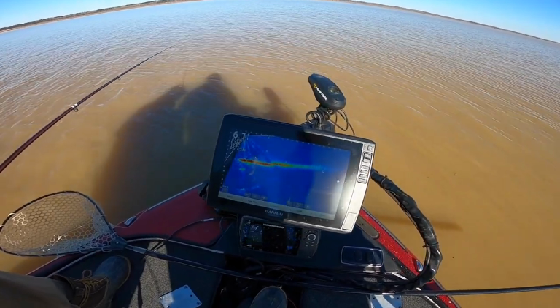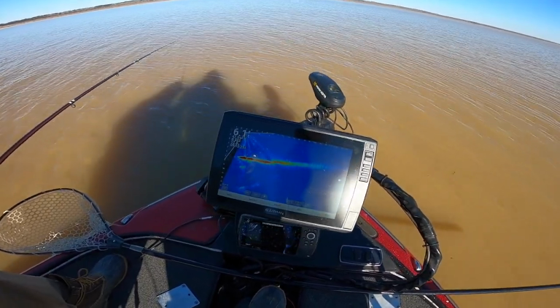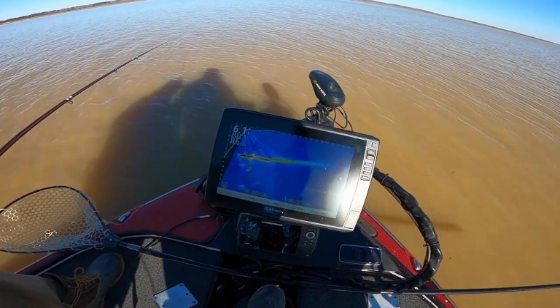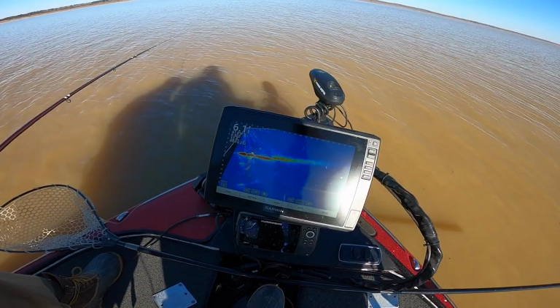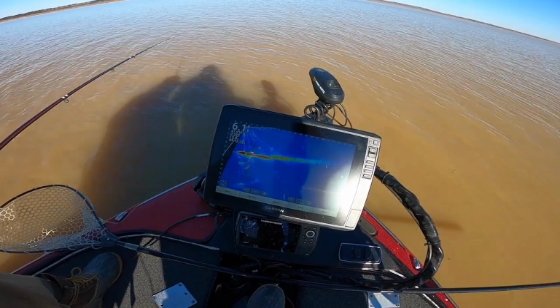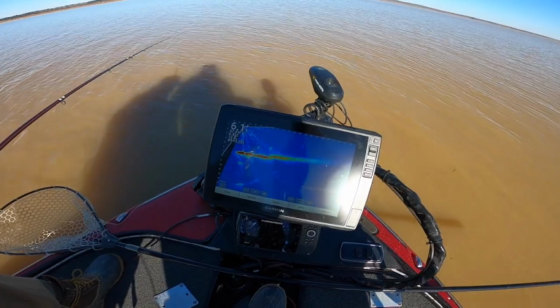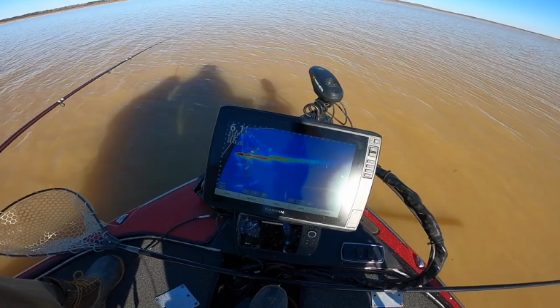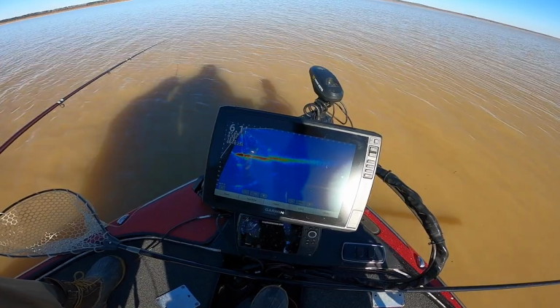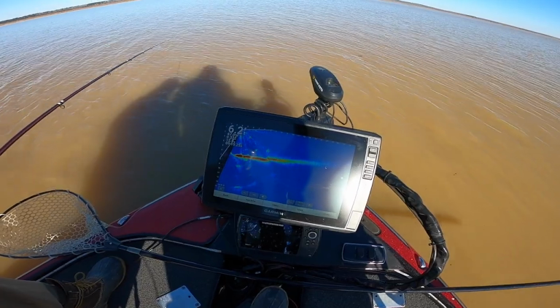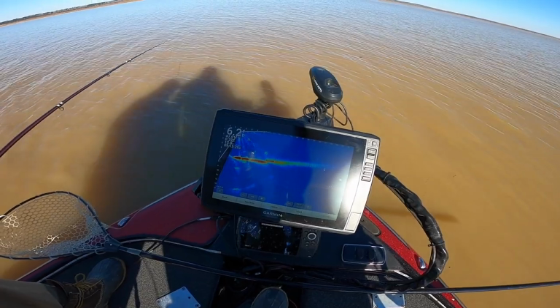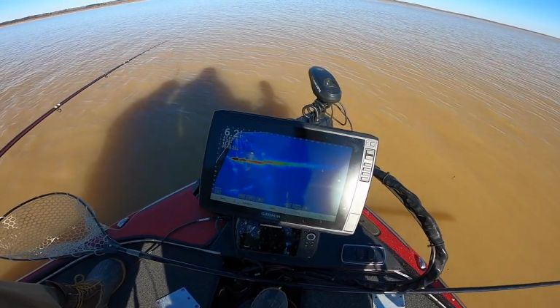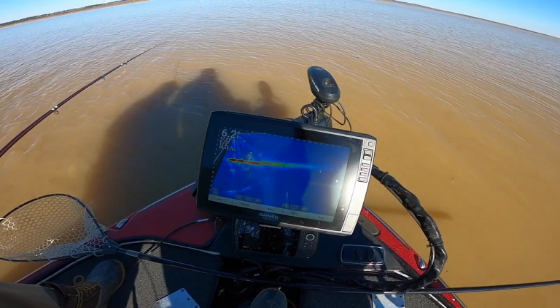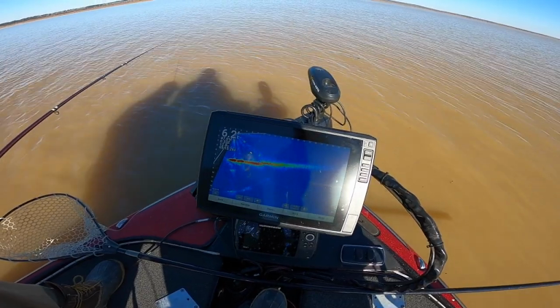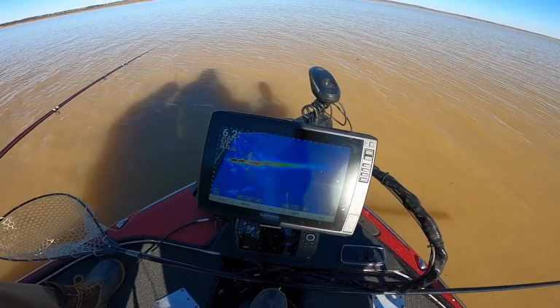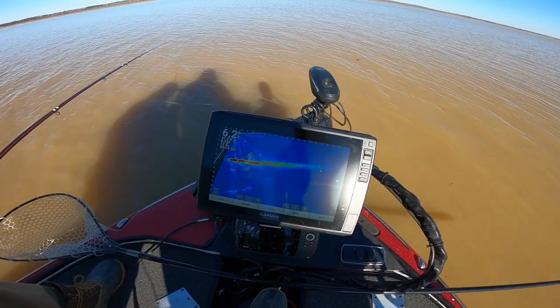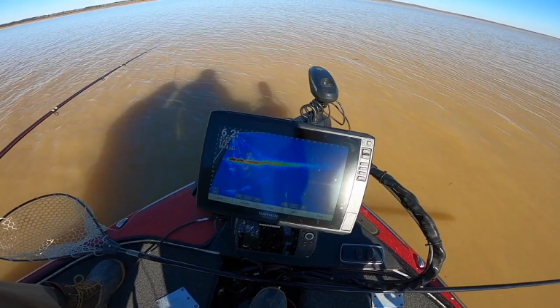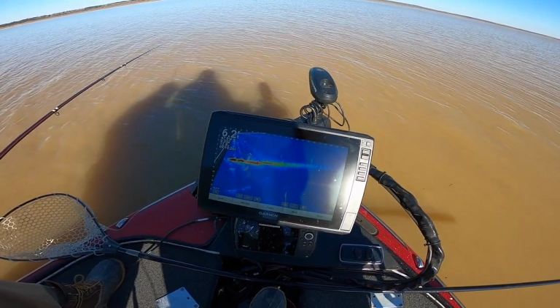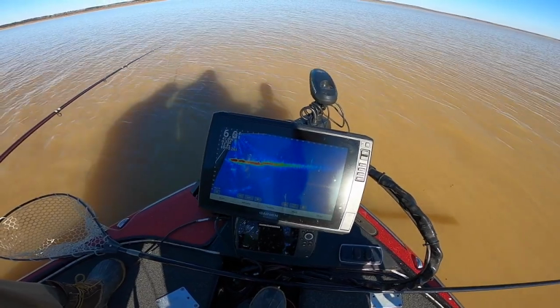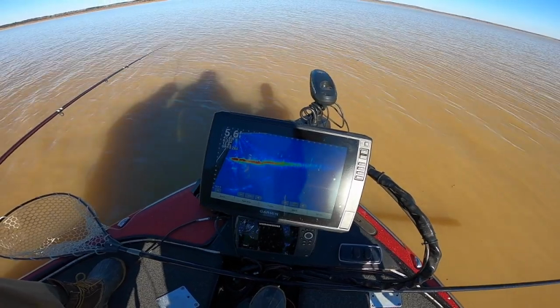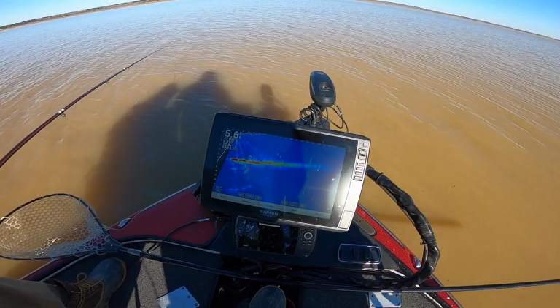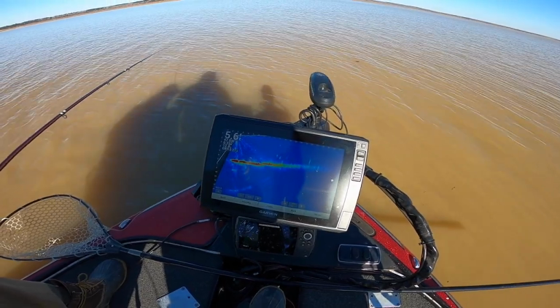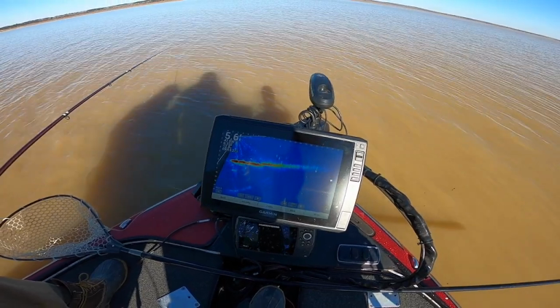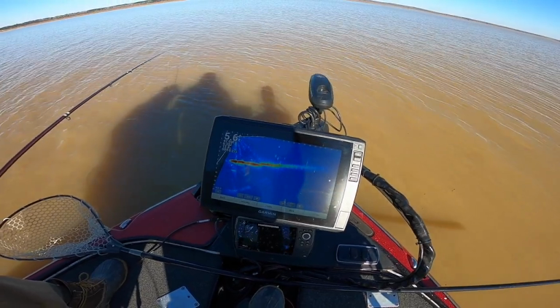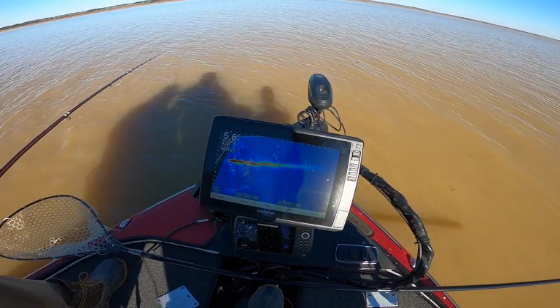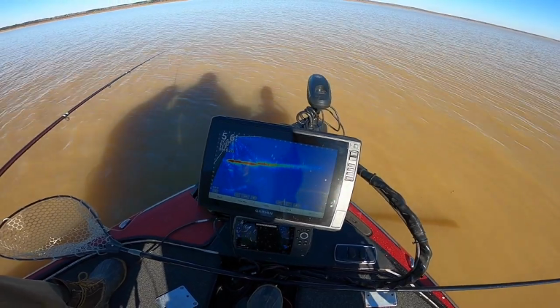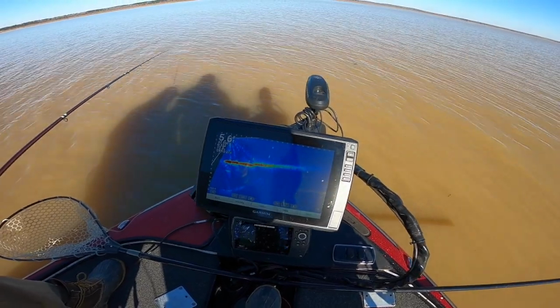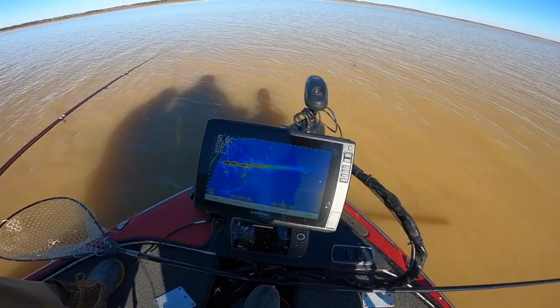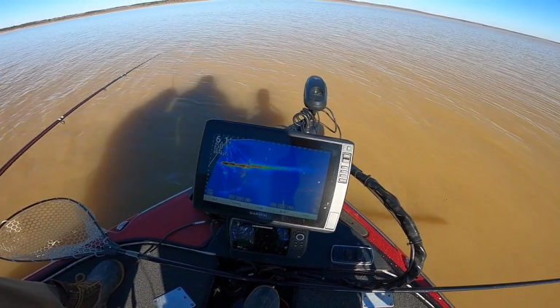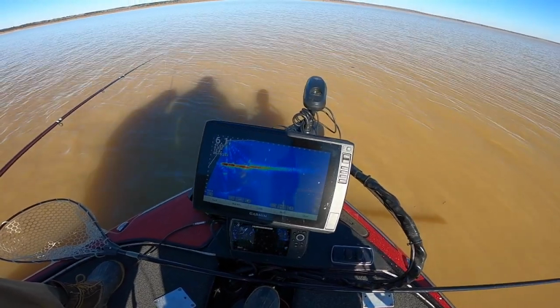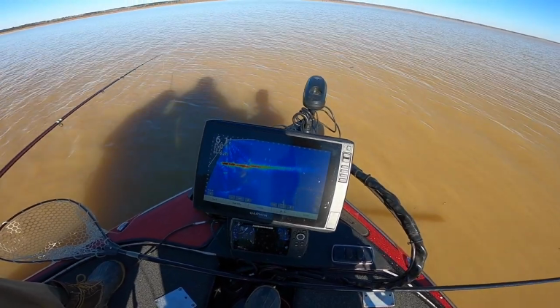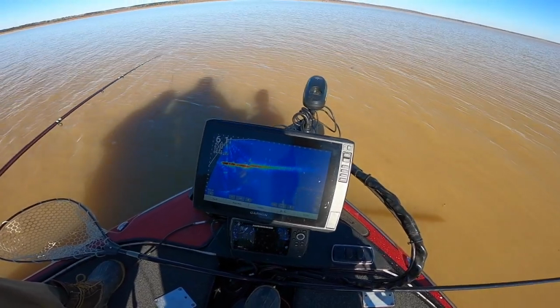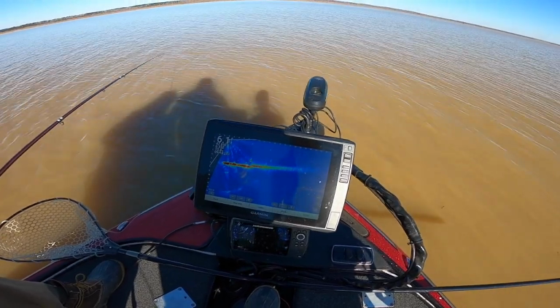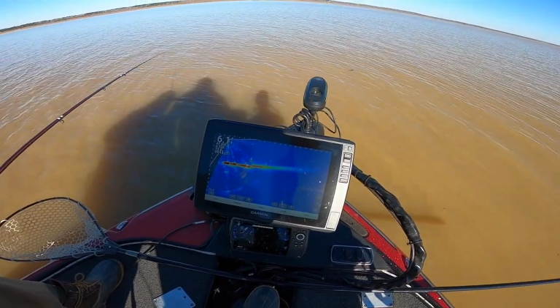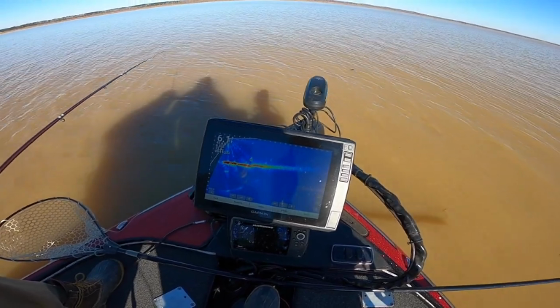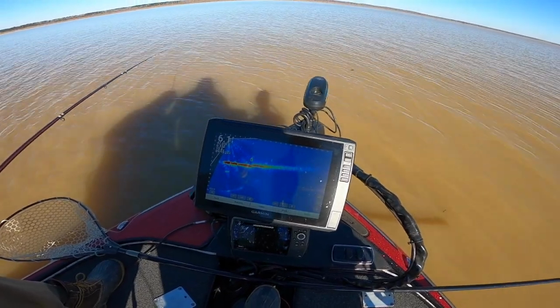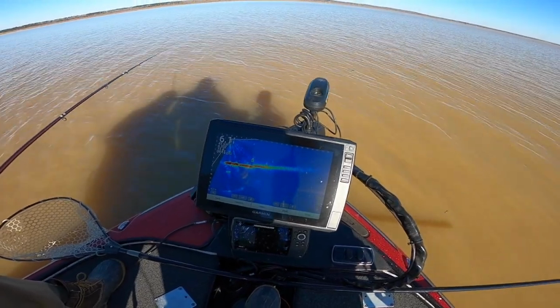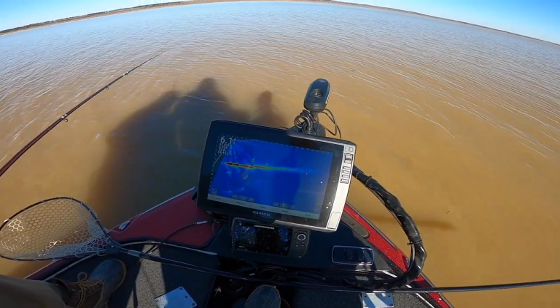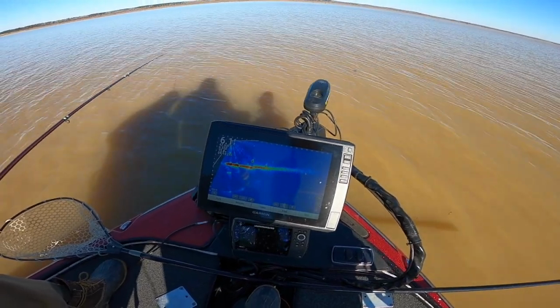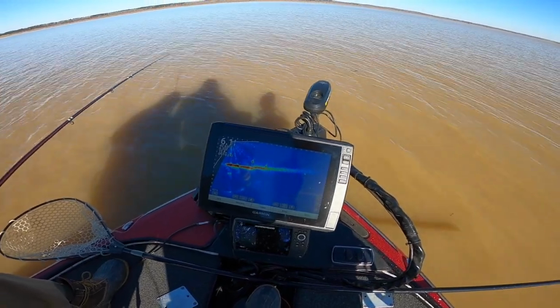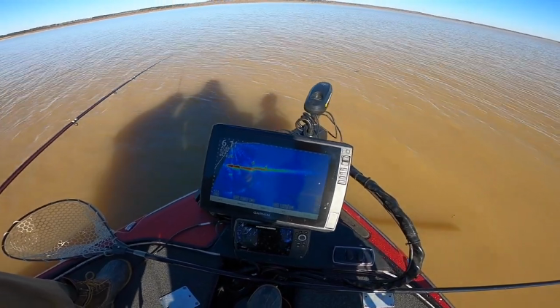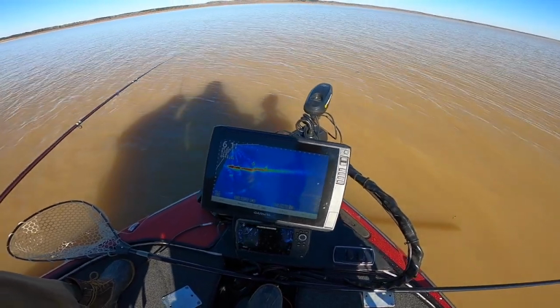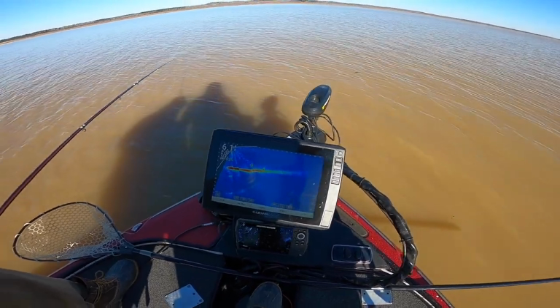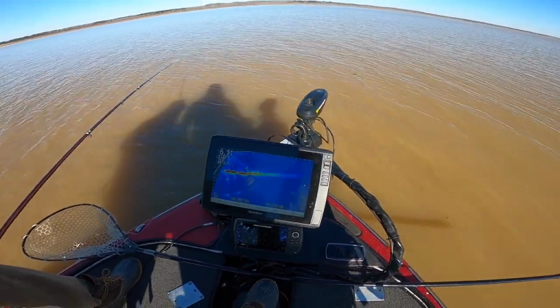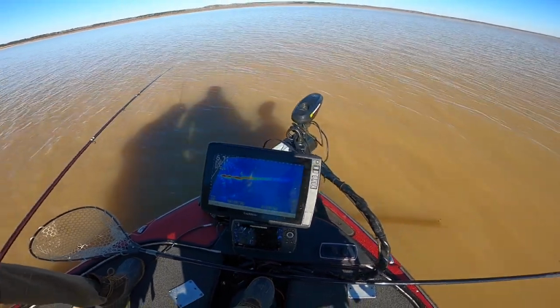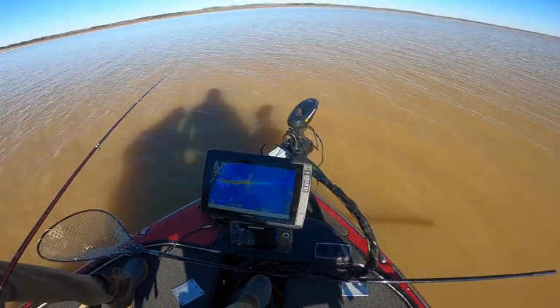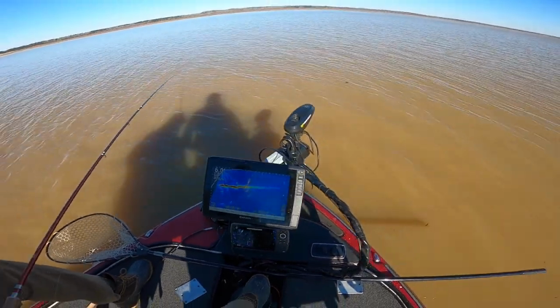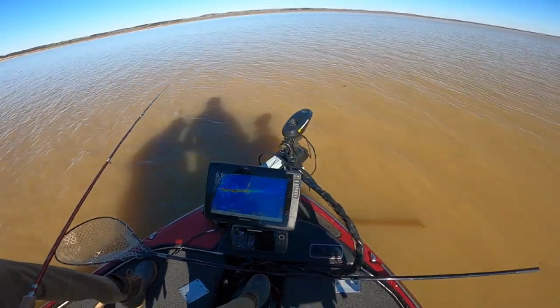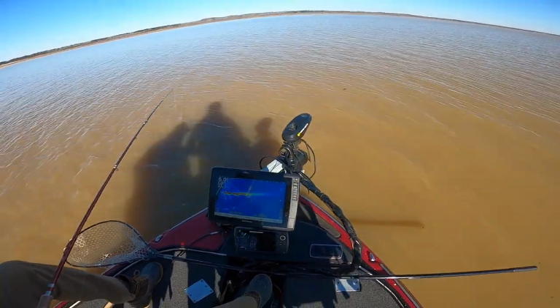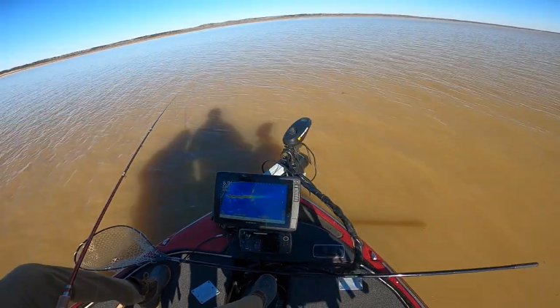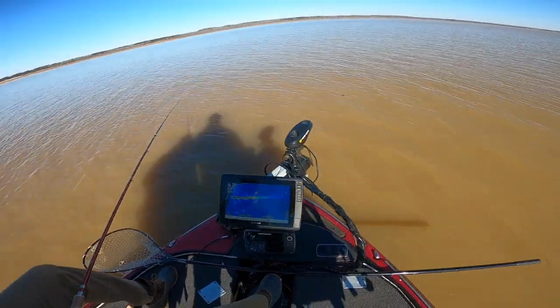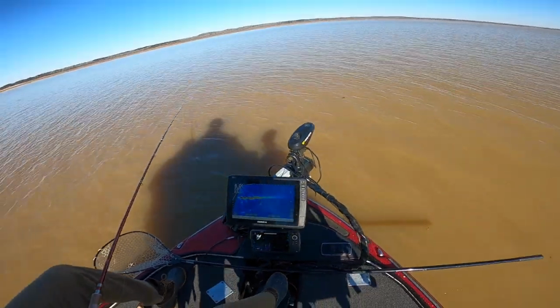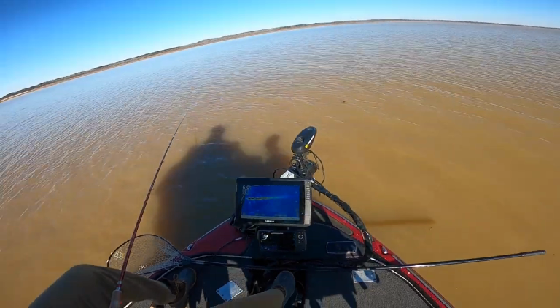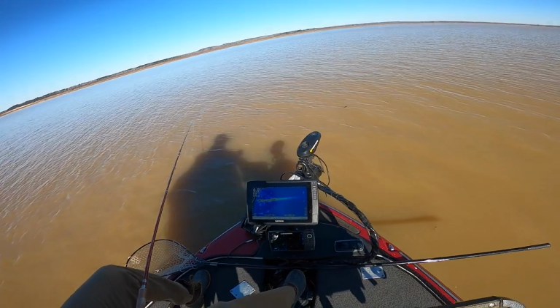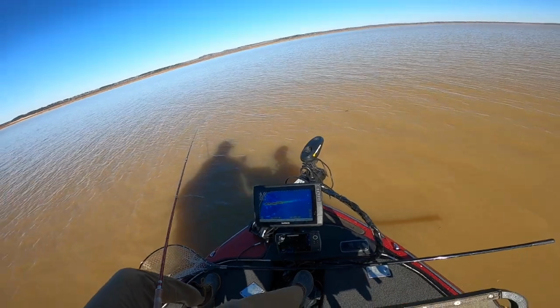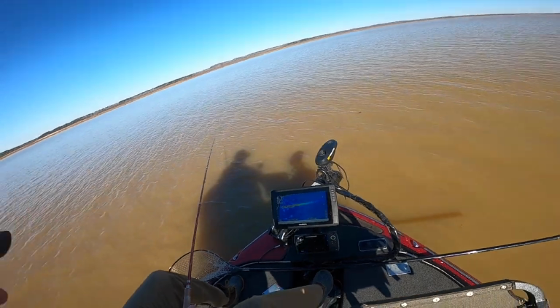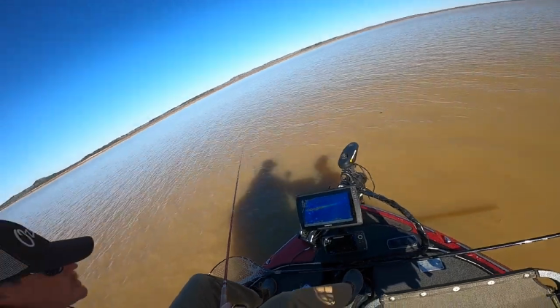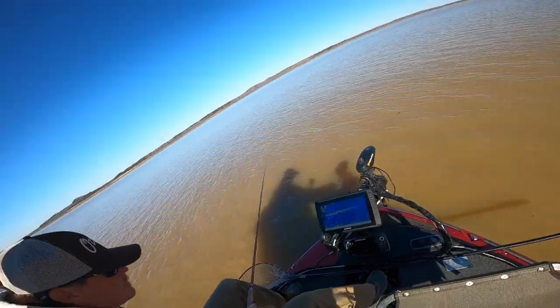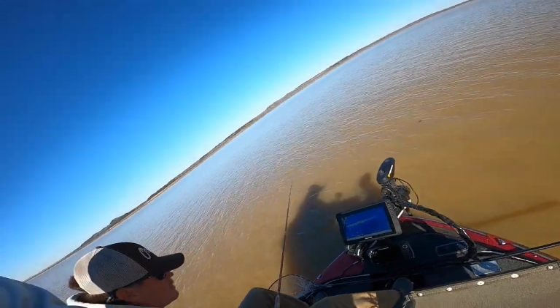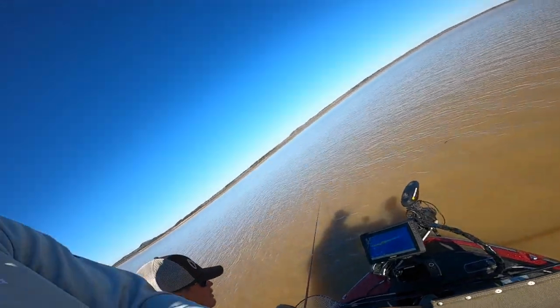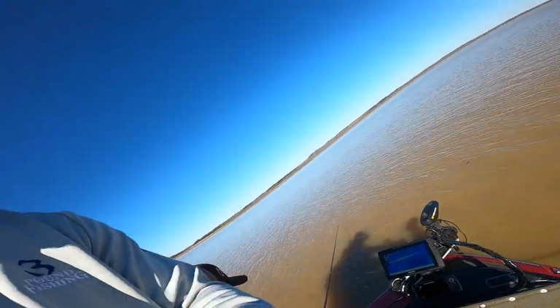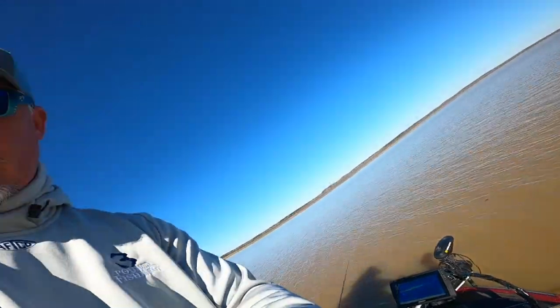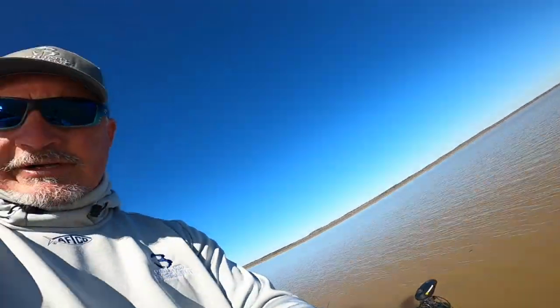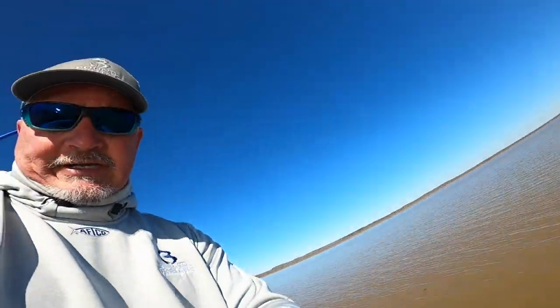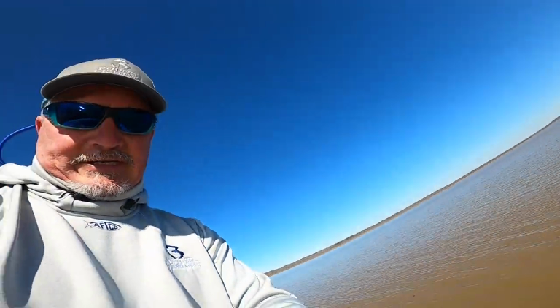Water temperature is 47 degrees — we've got a brisk morning. It should be warming up to 60 degrees later.